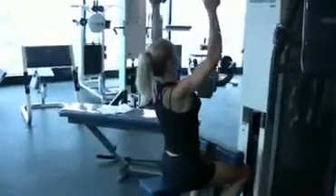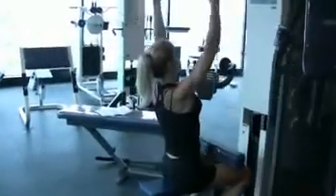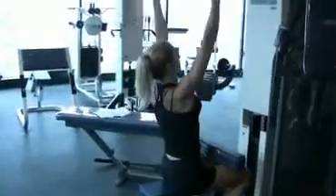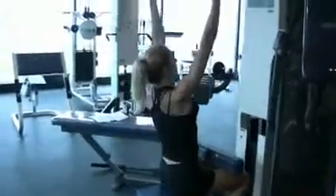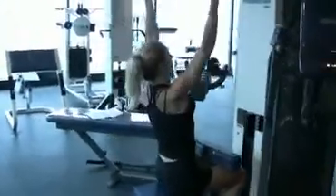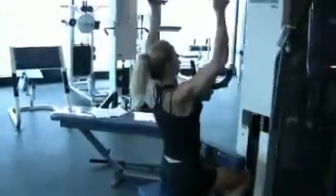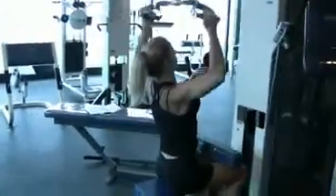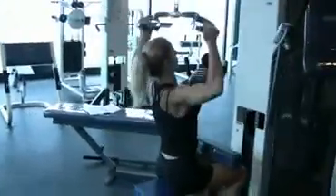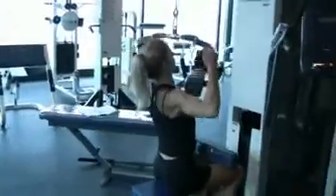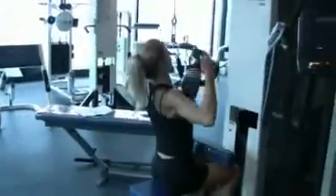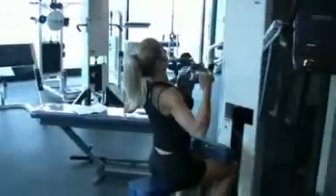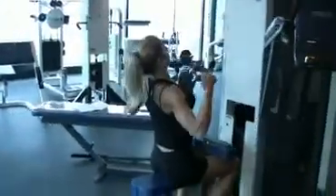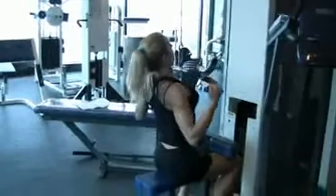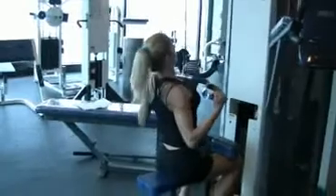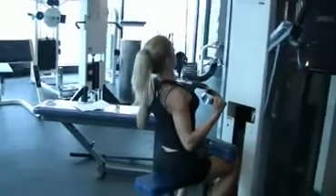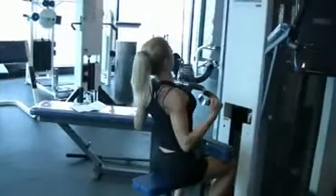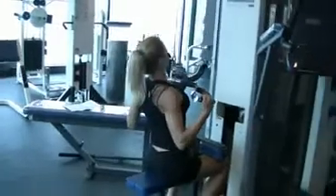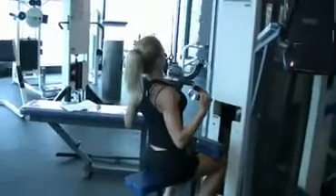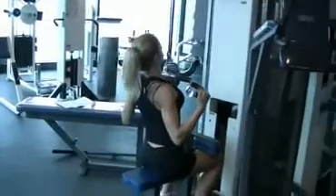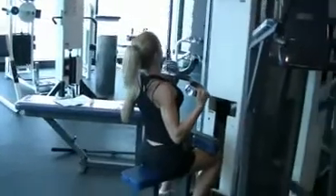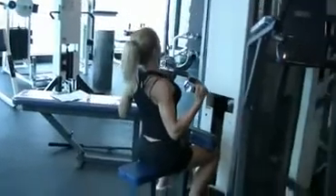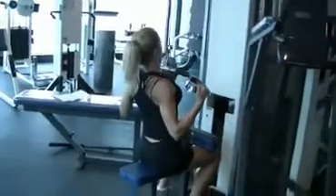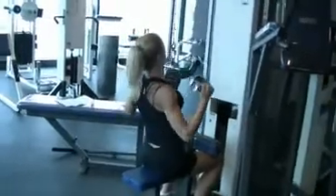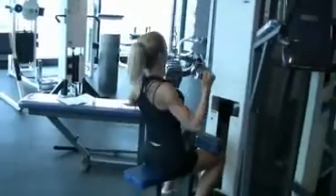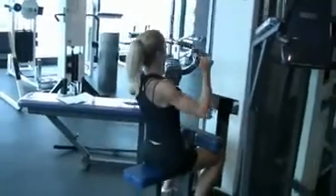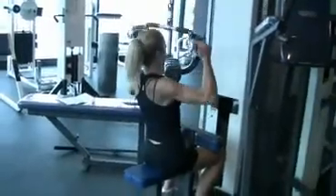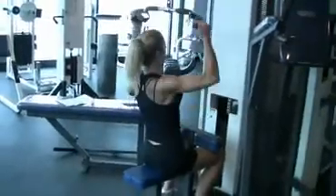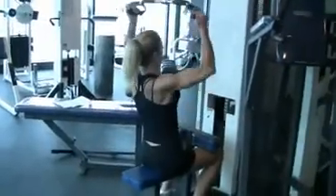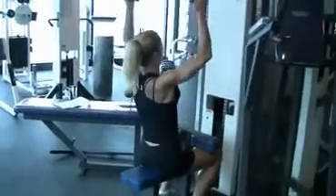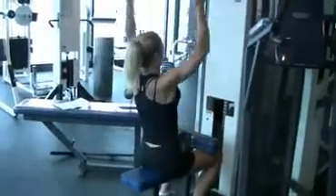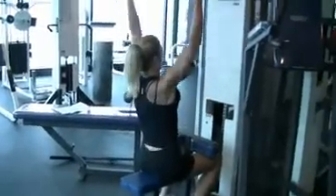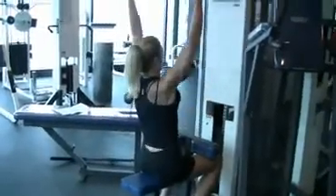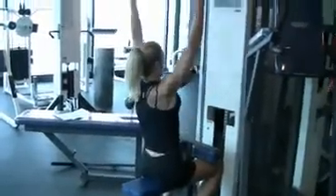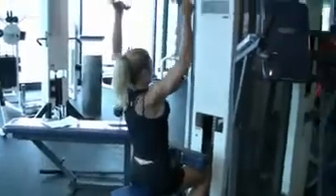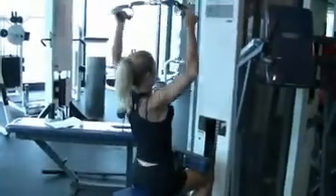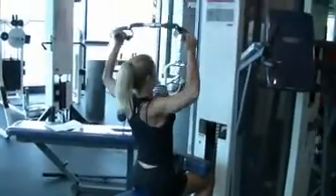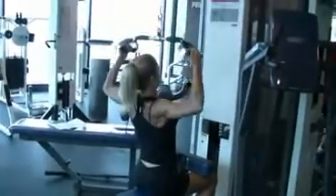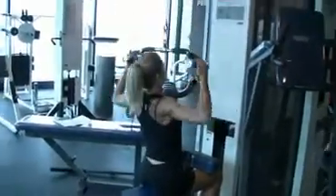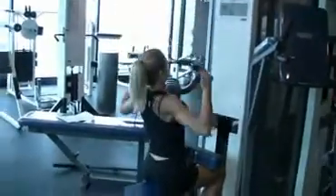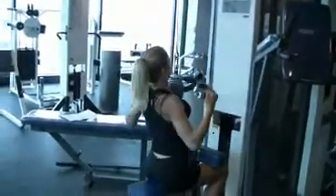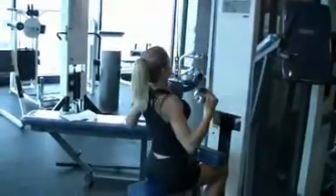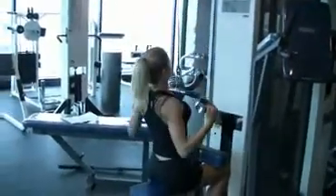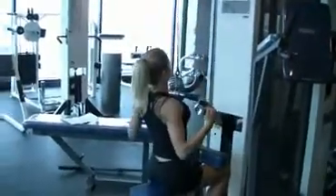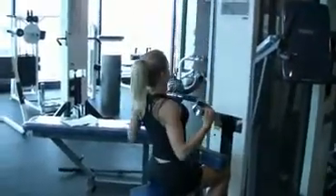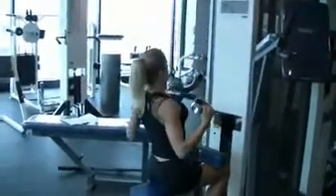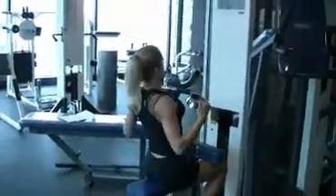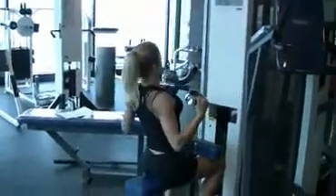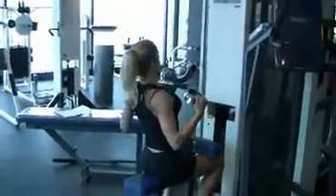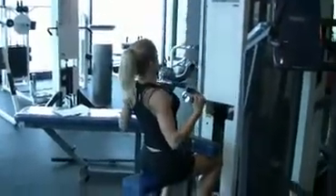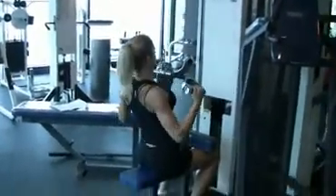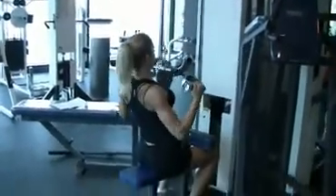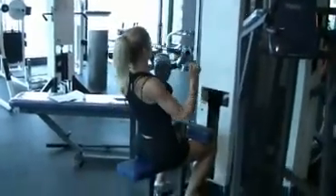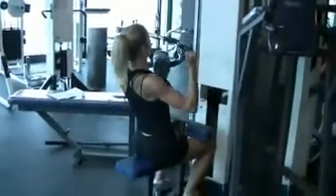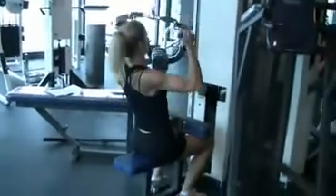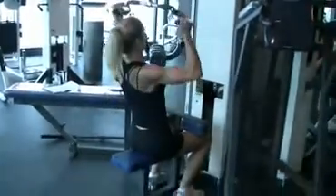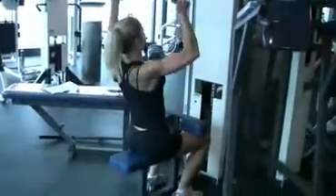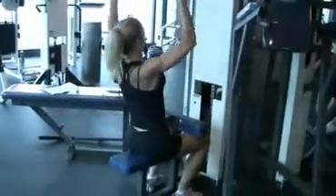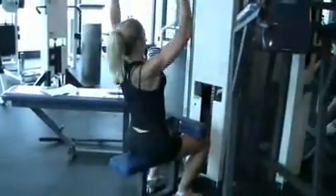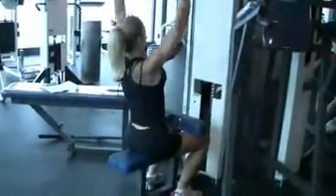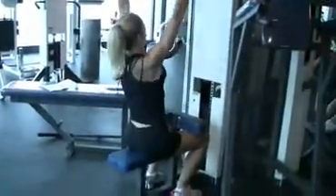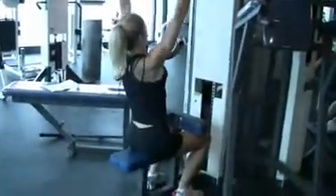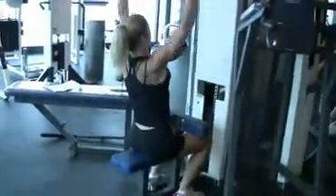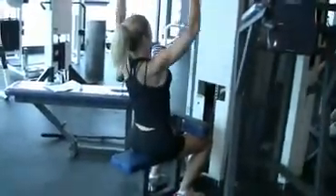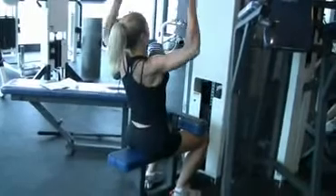Try to maintain that rhythm. Very powerful and fast on the pulldown, then slower as you raise the bar.